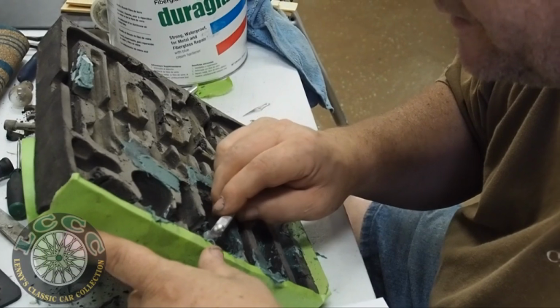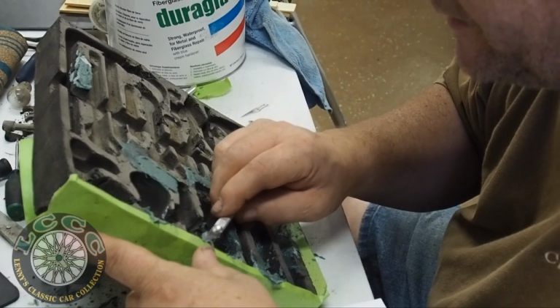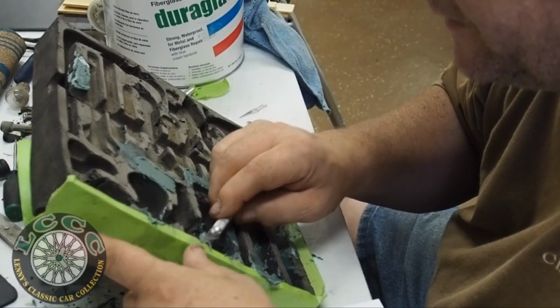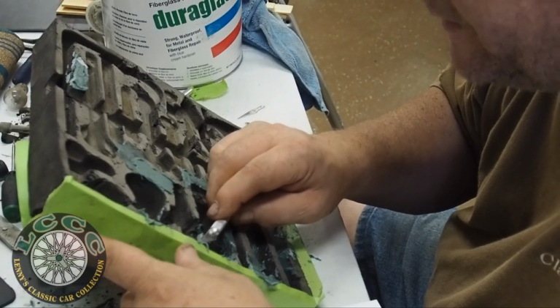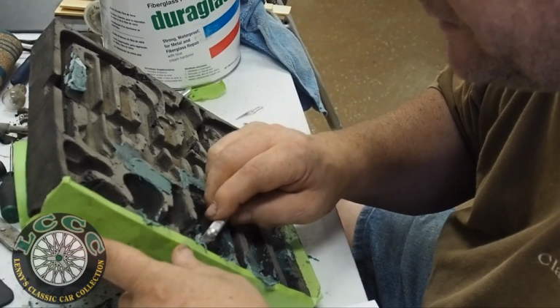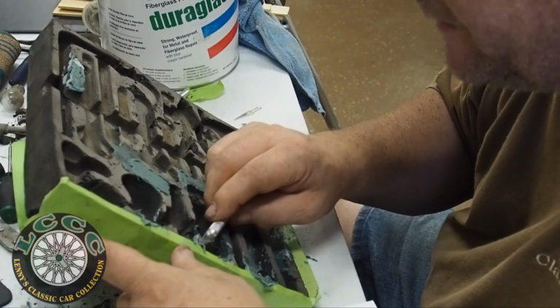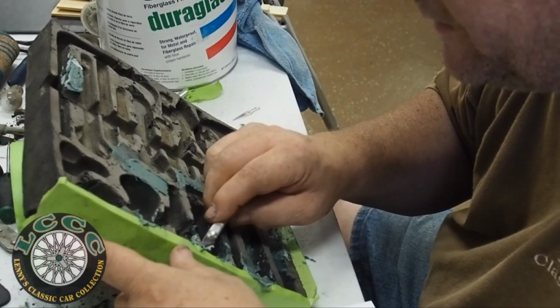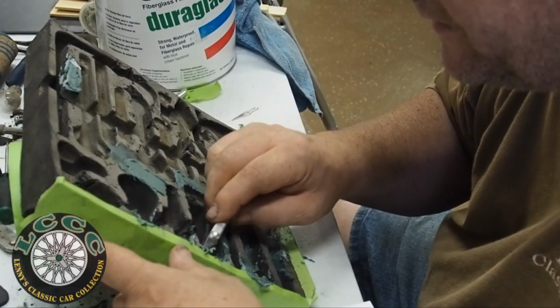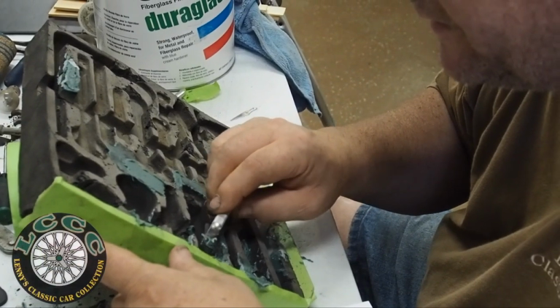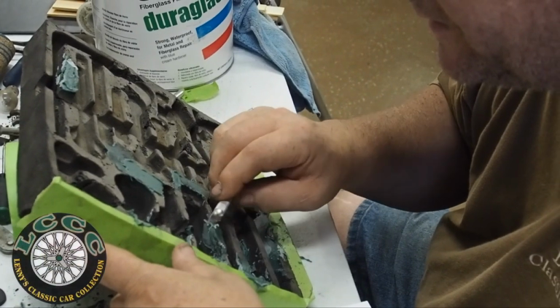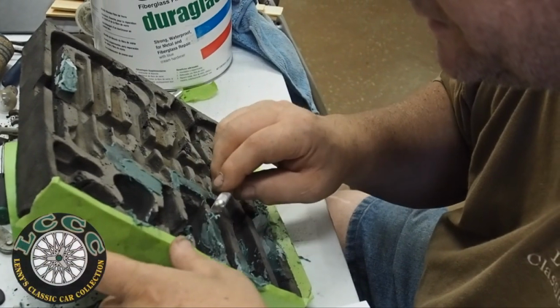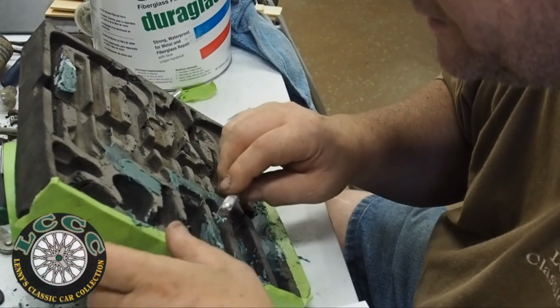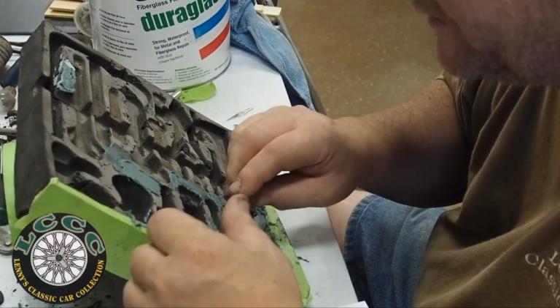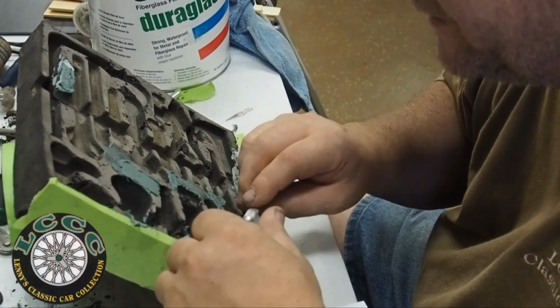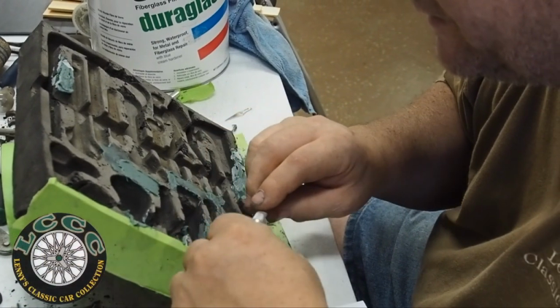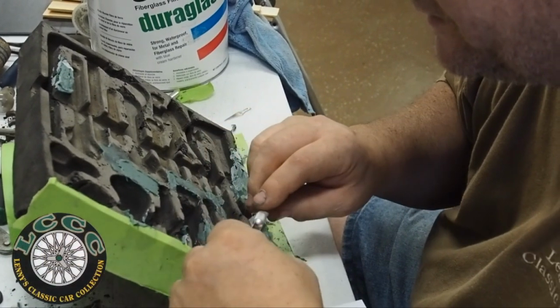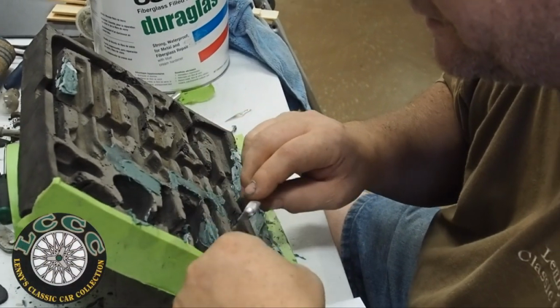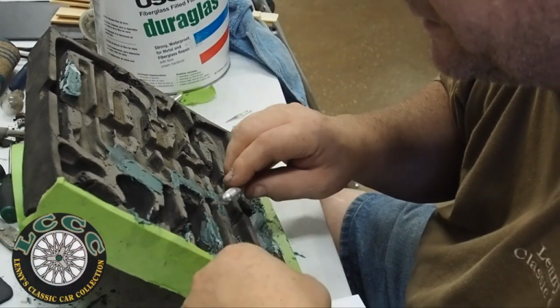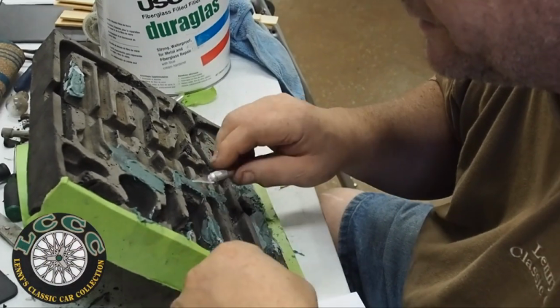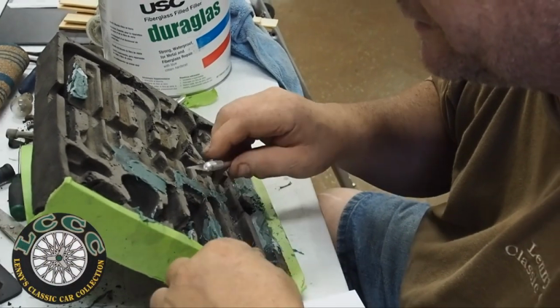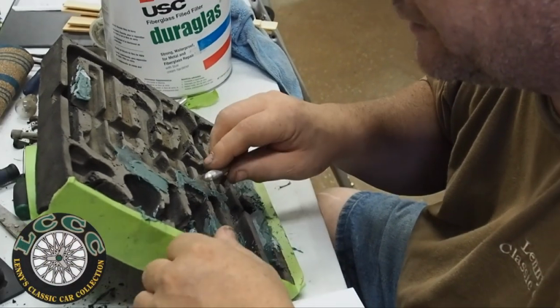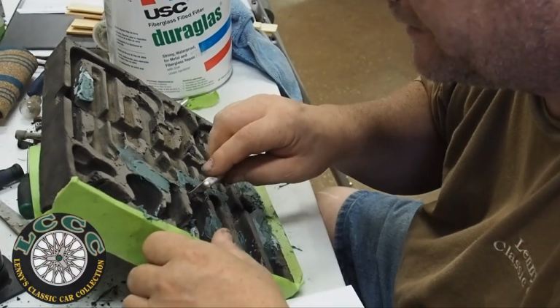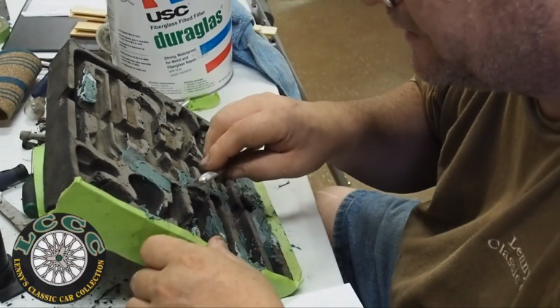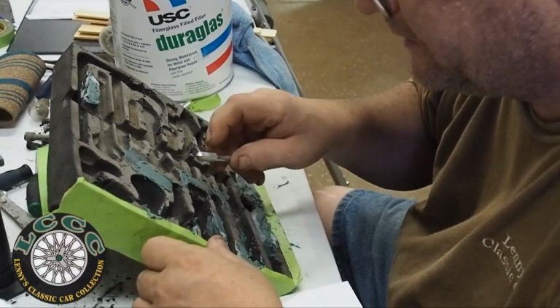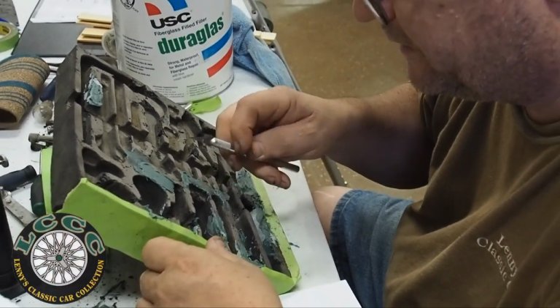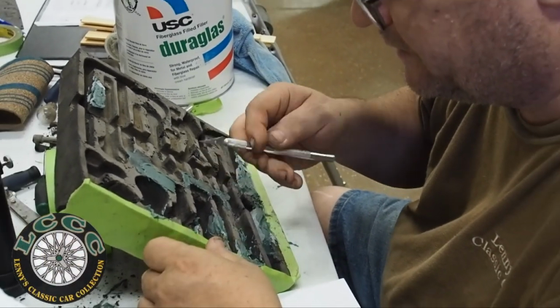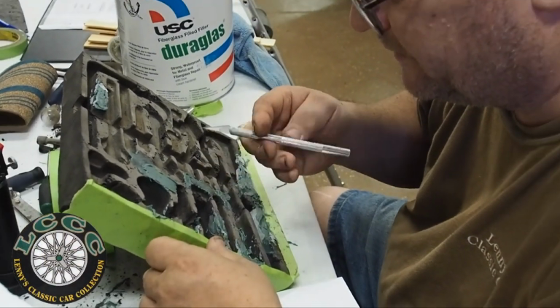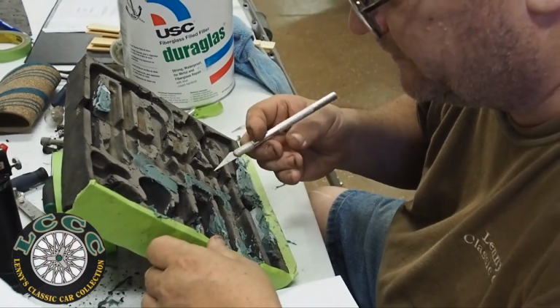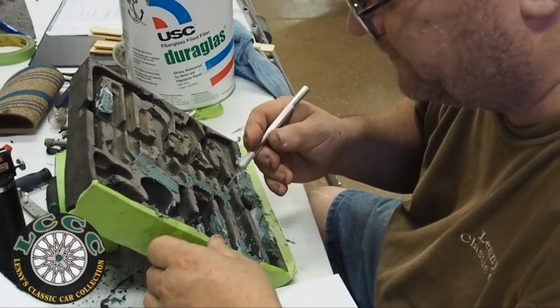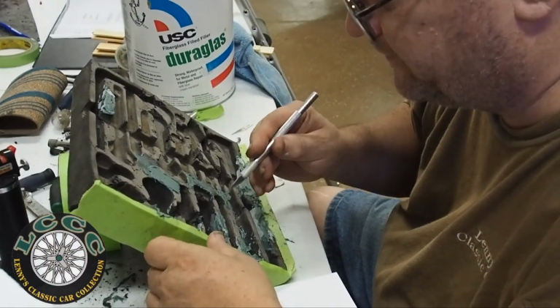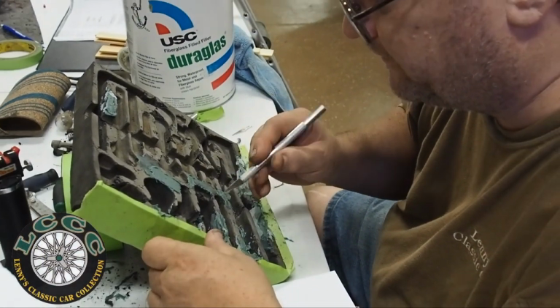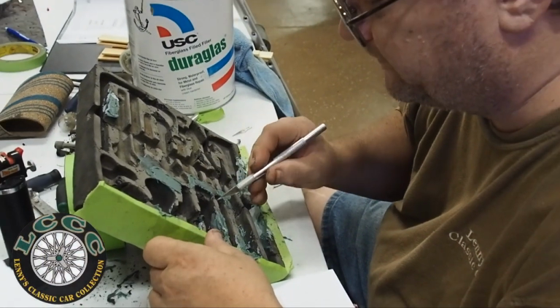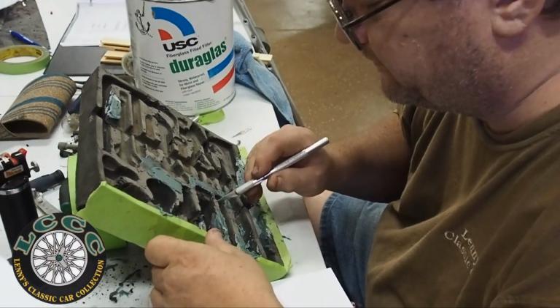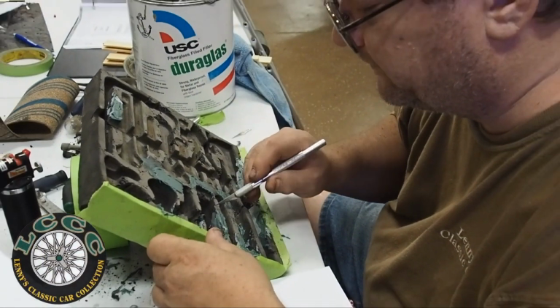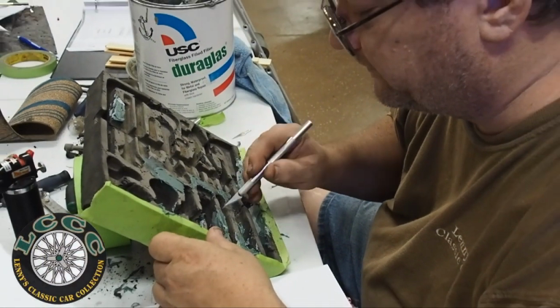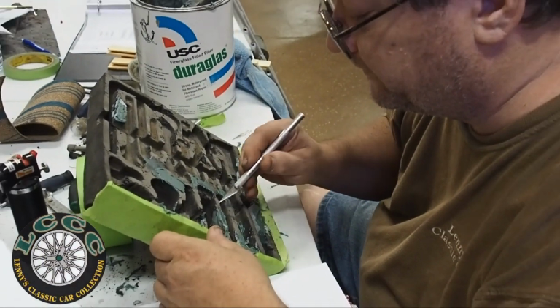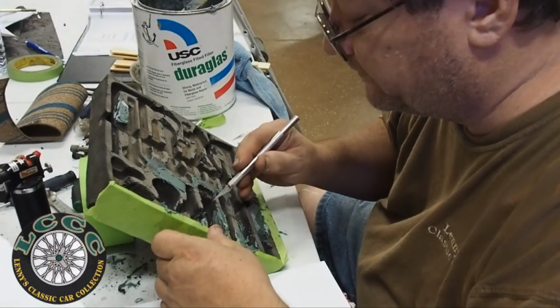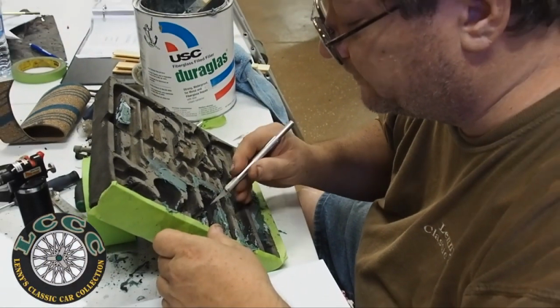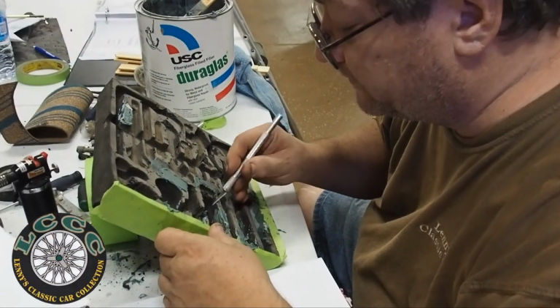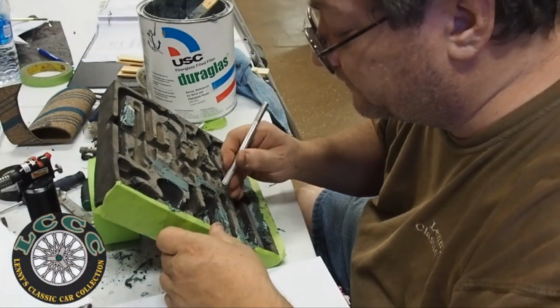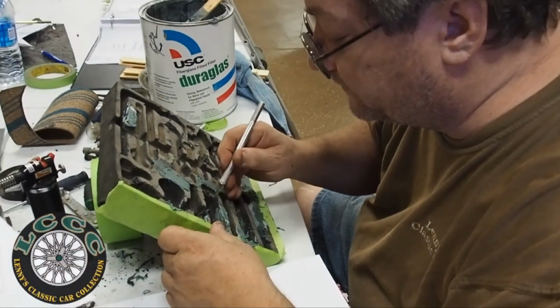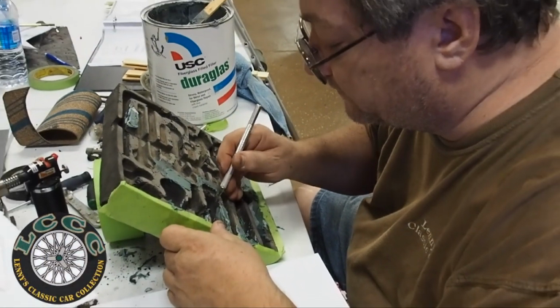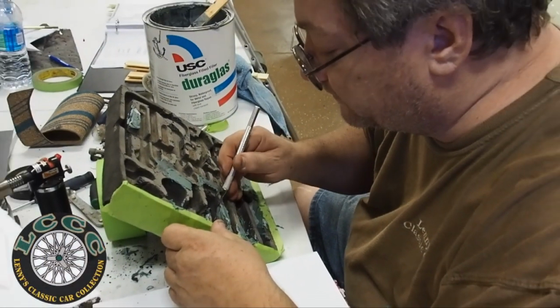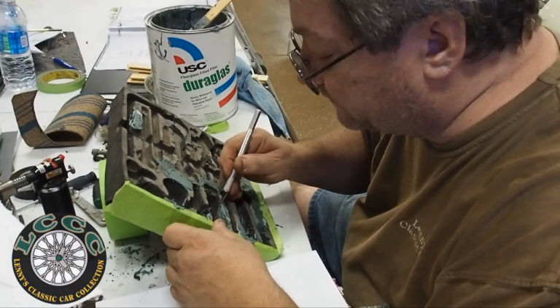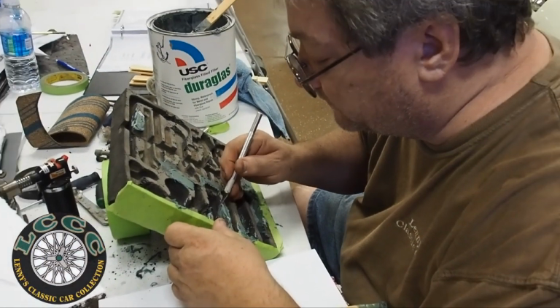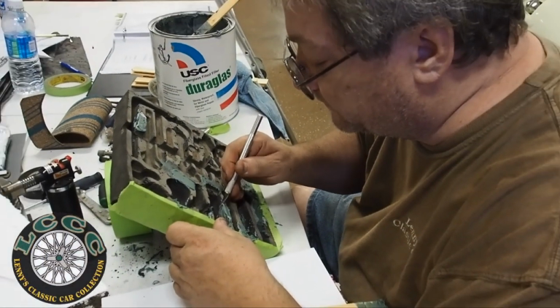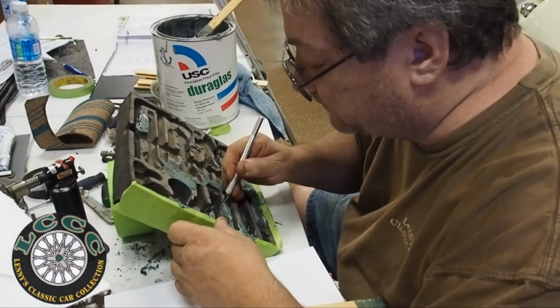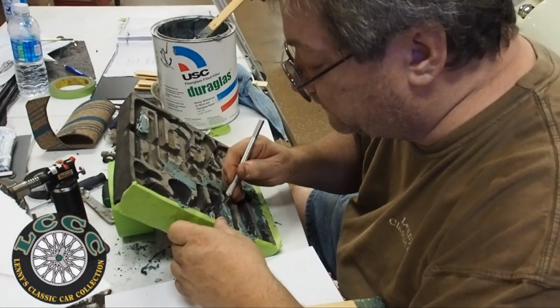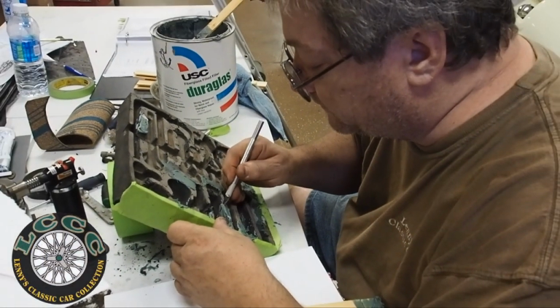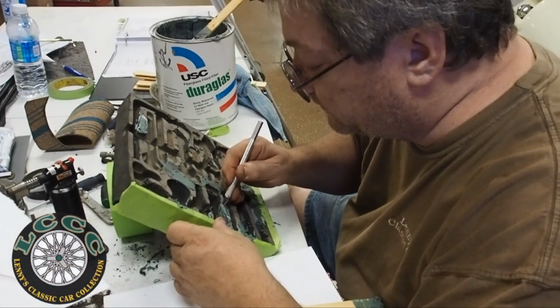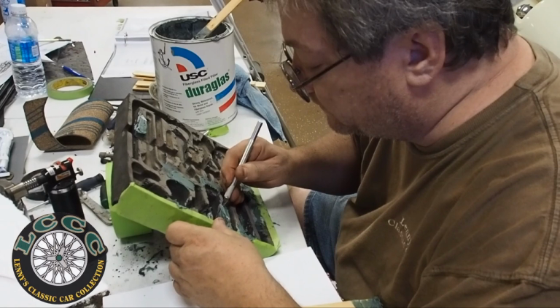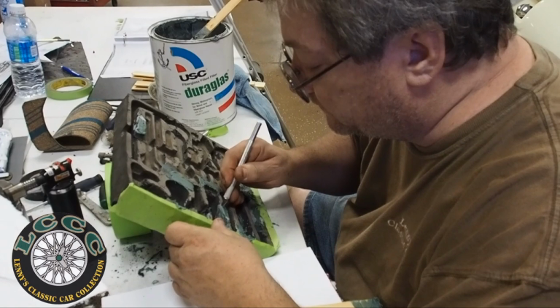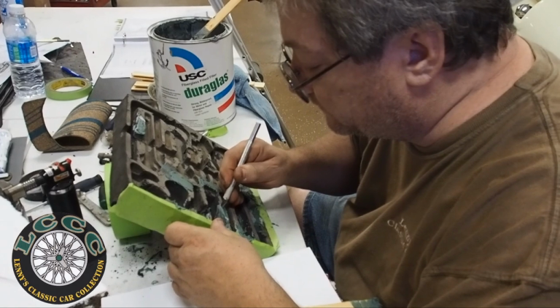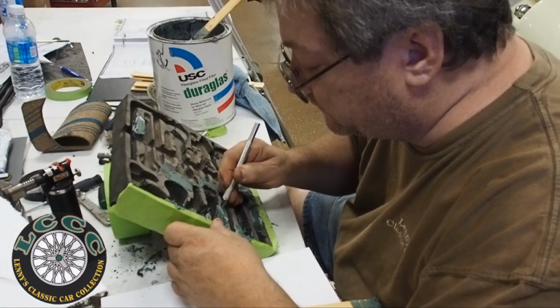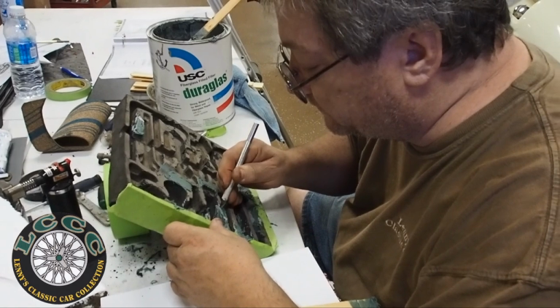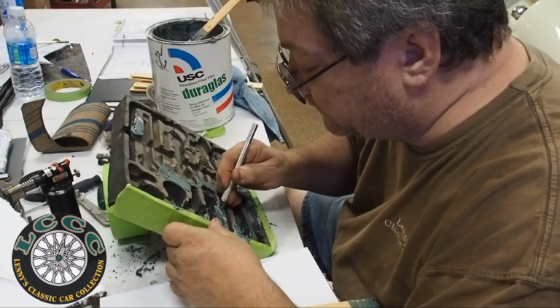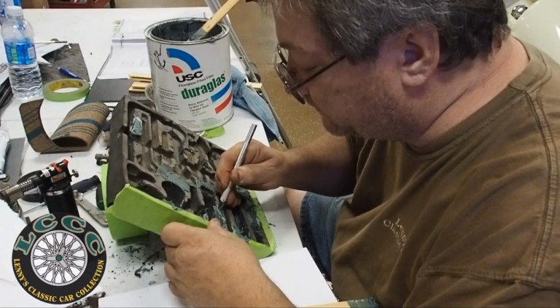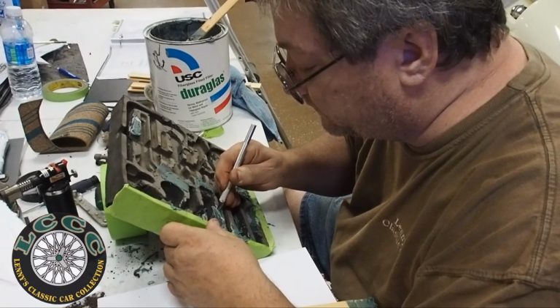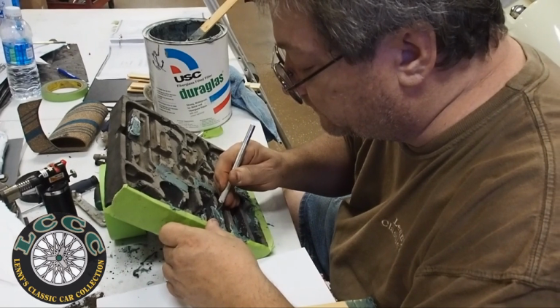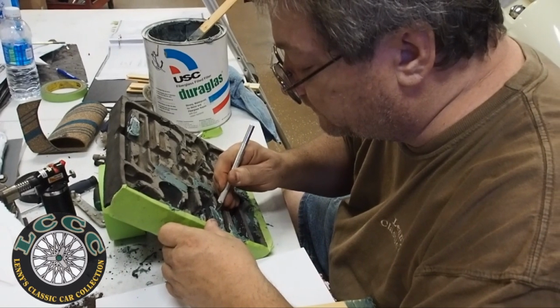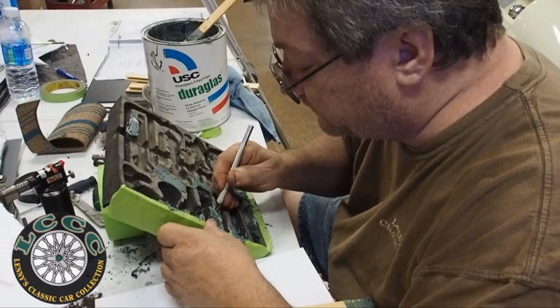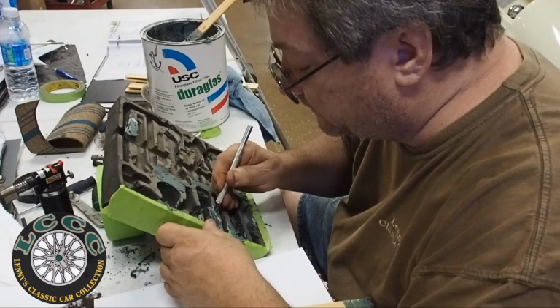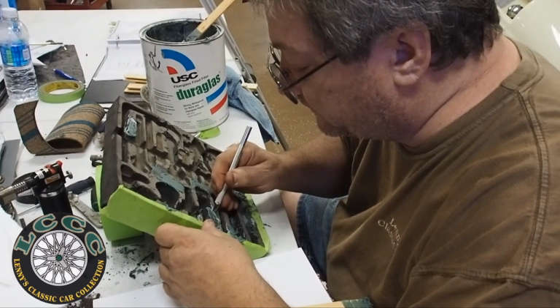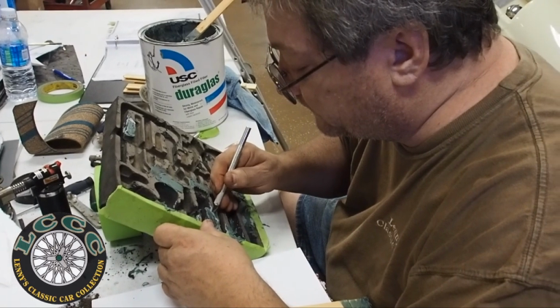Wayne is repairing the tool tray by using door glass to fix the old tray and make a mold.